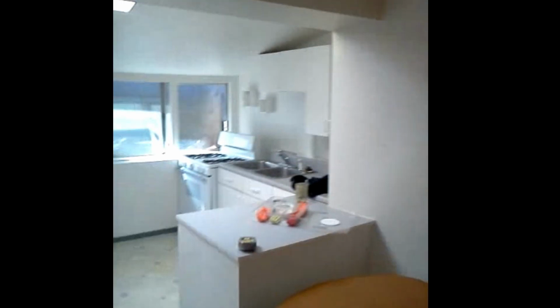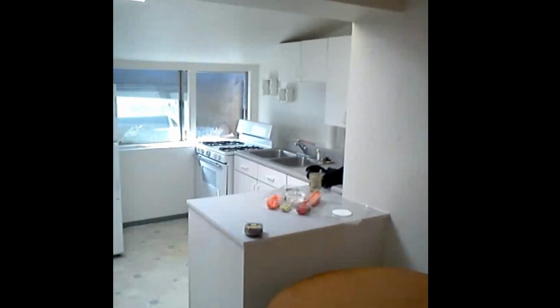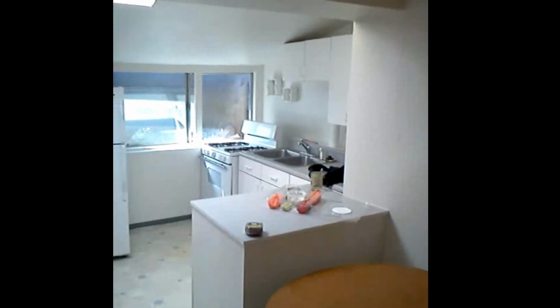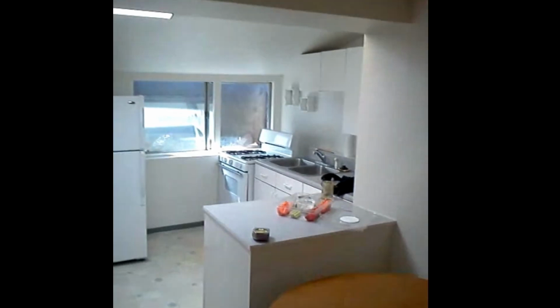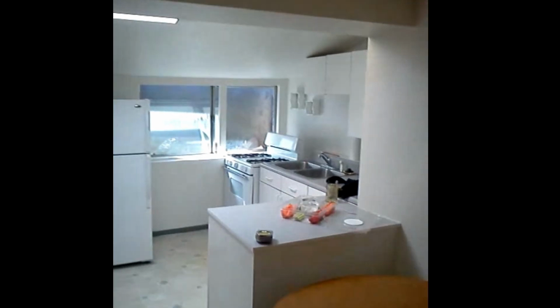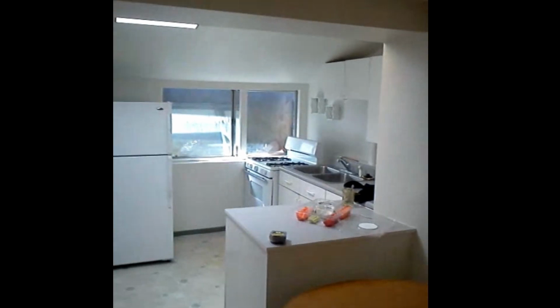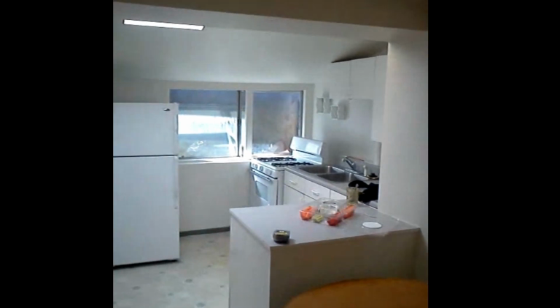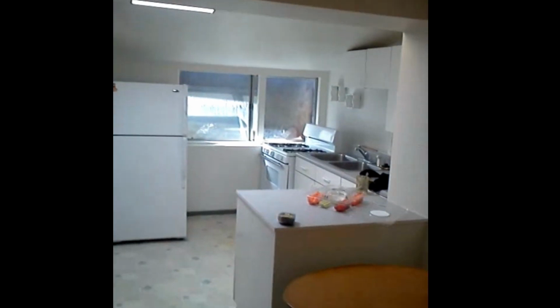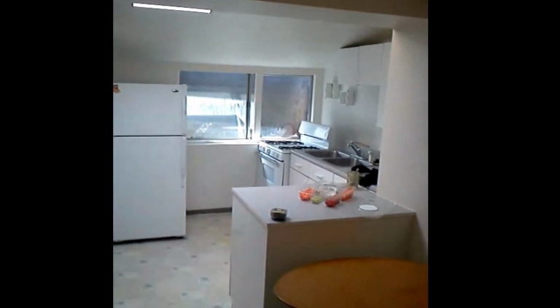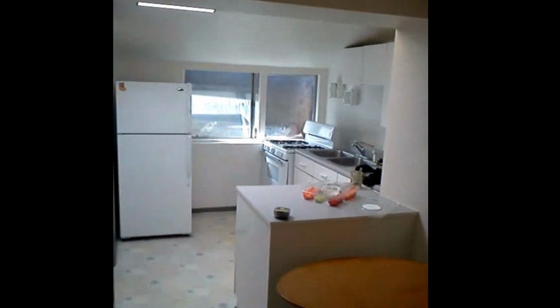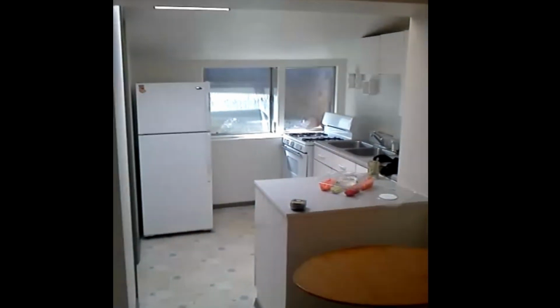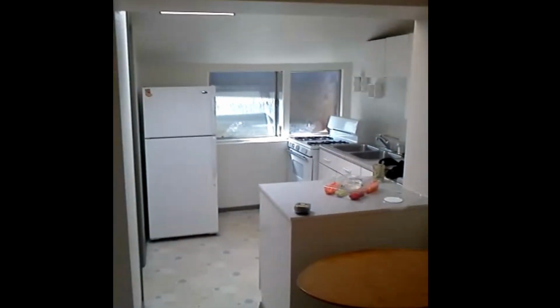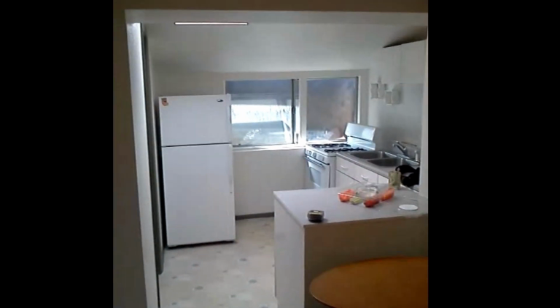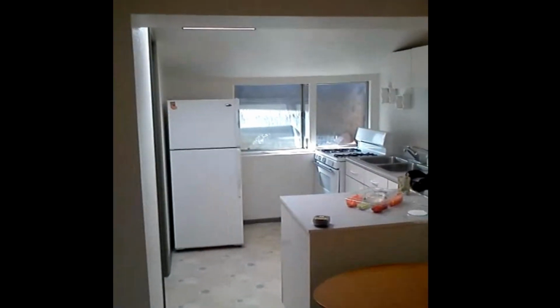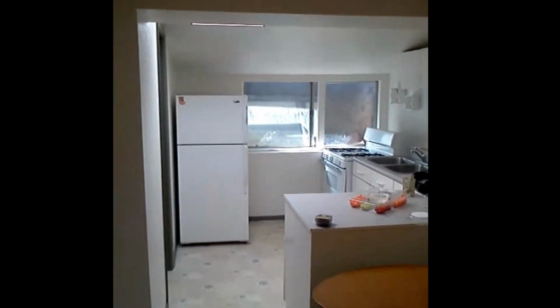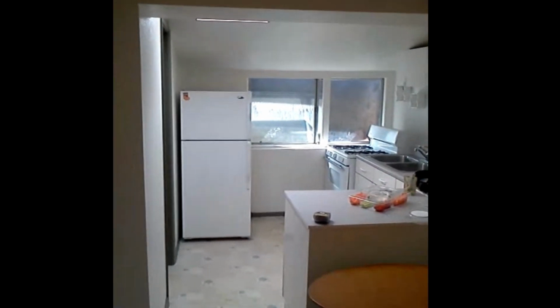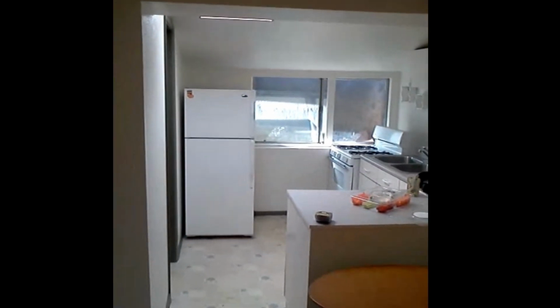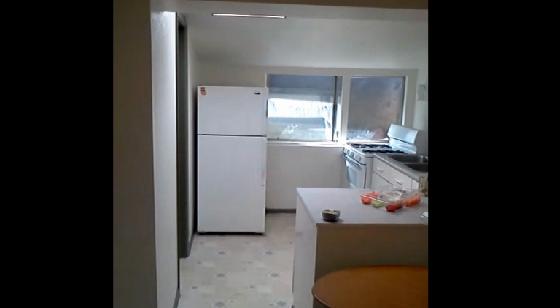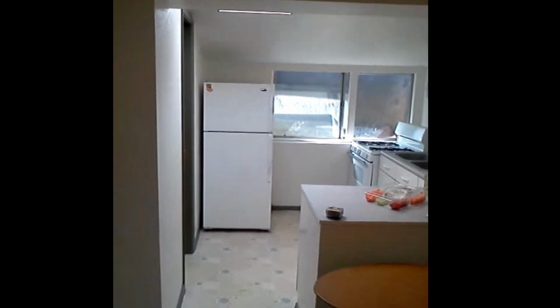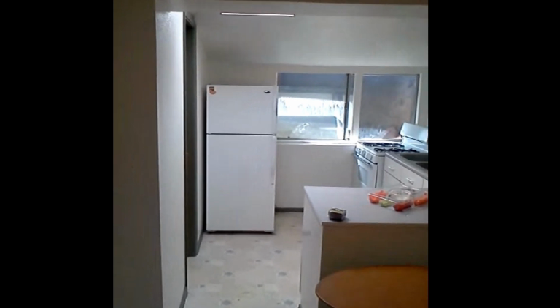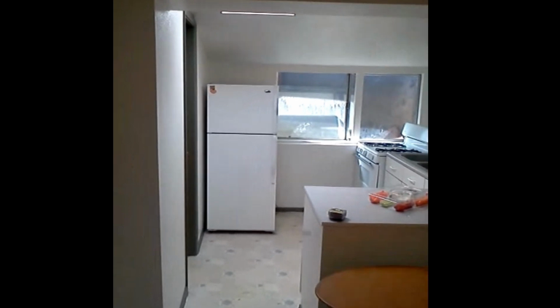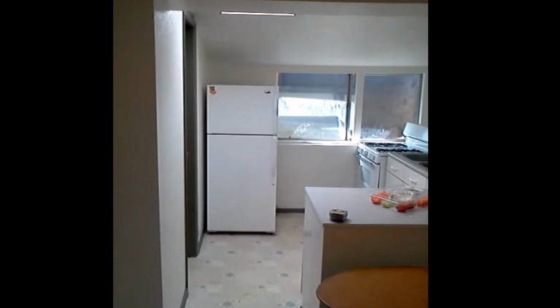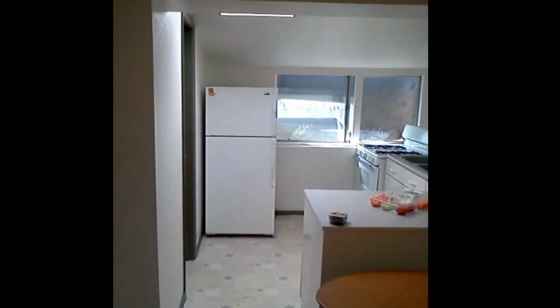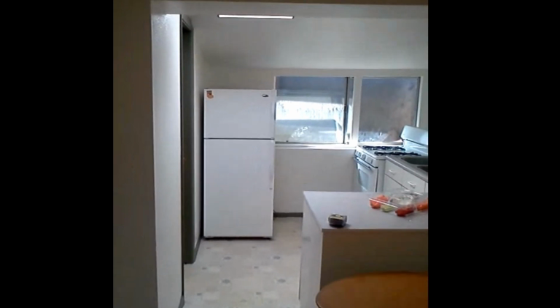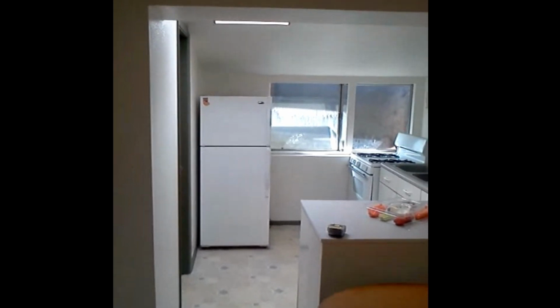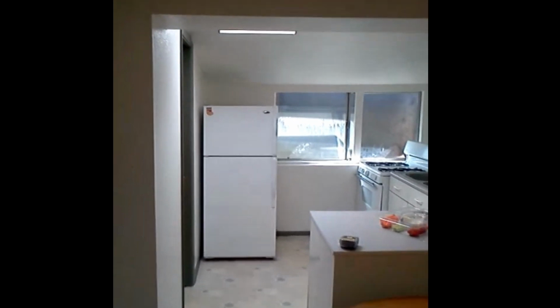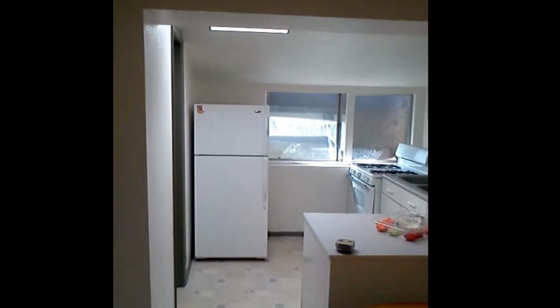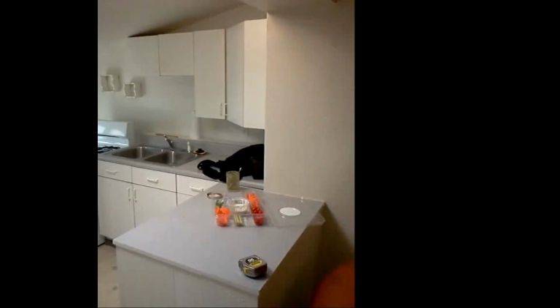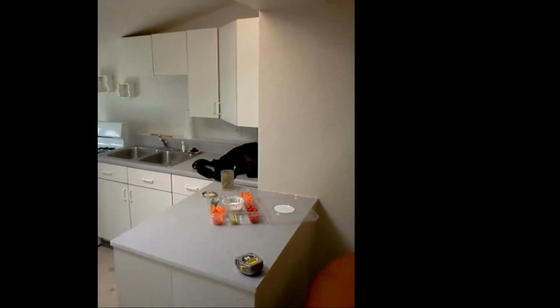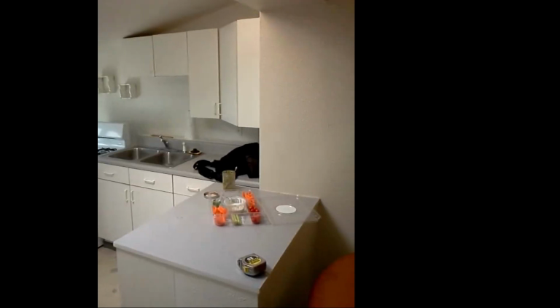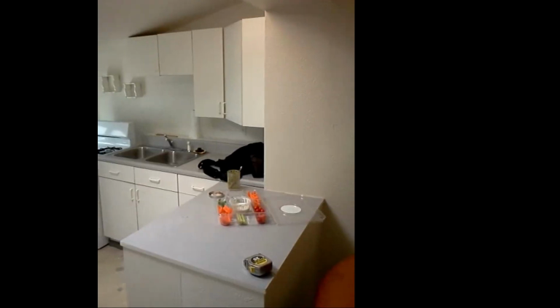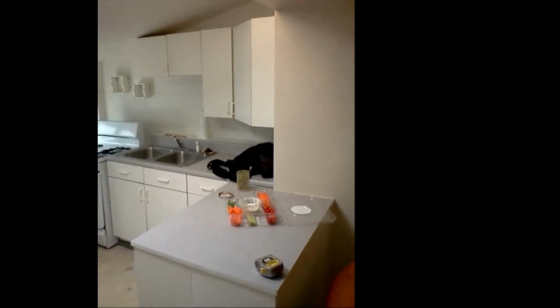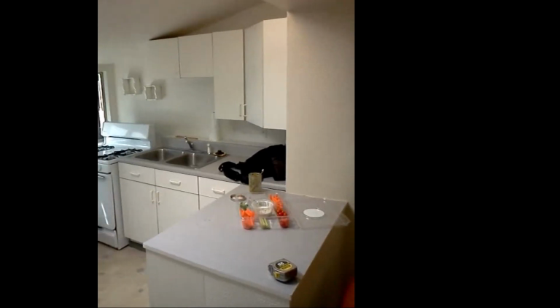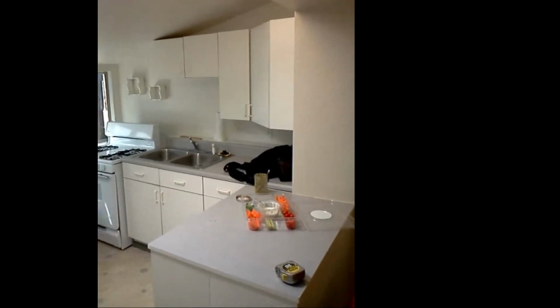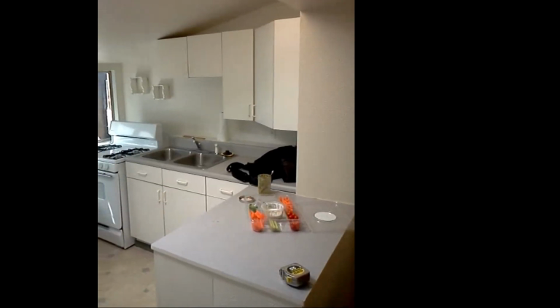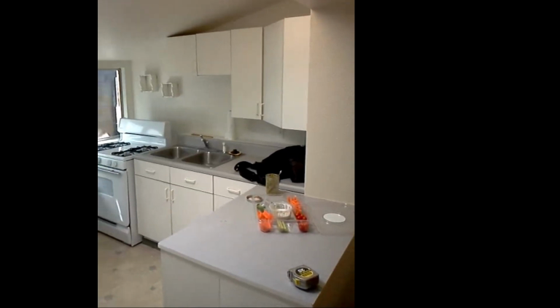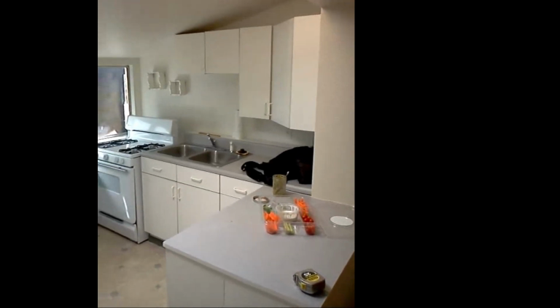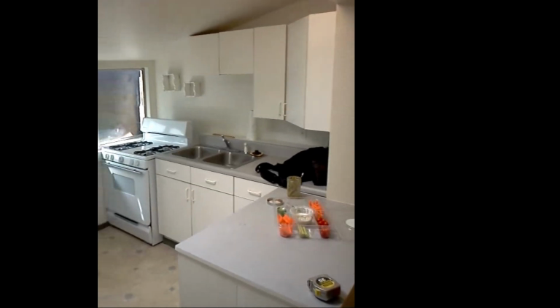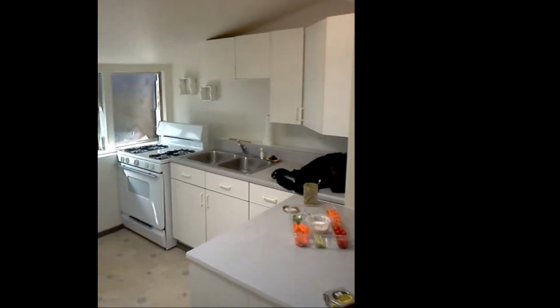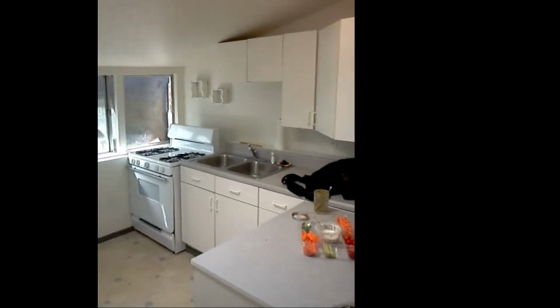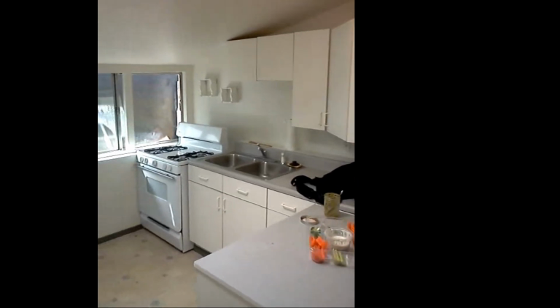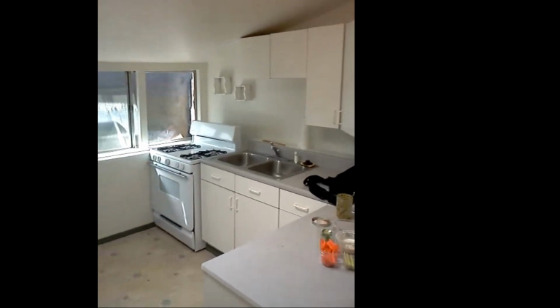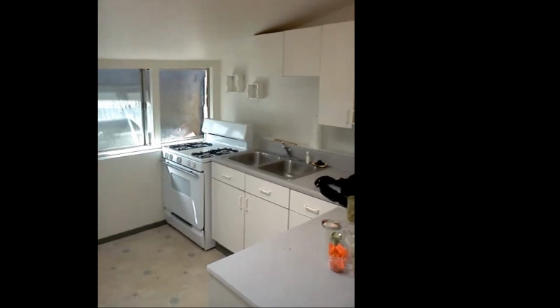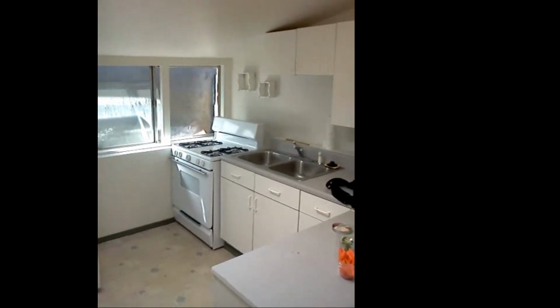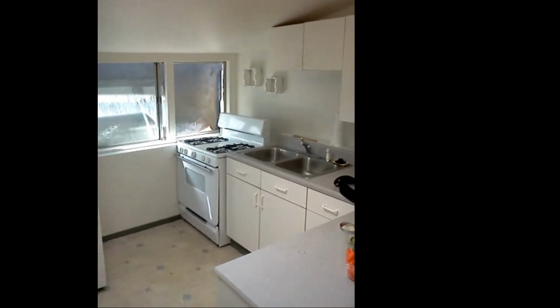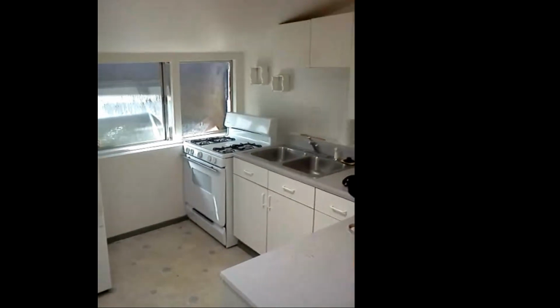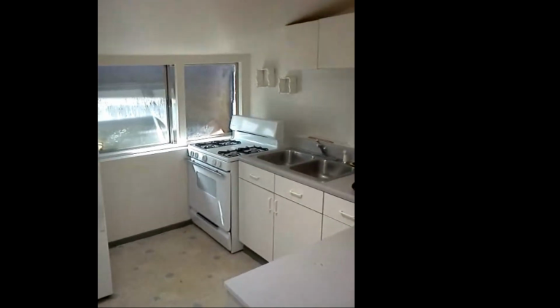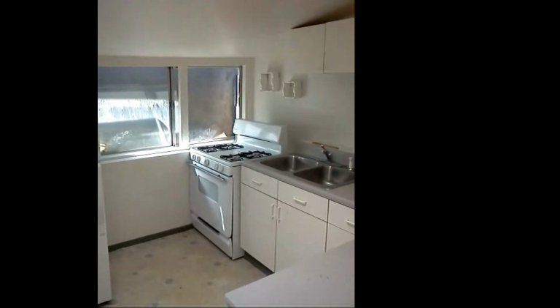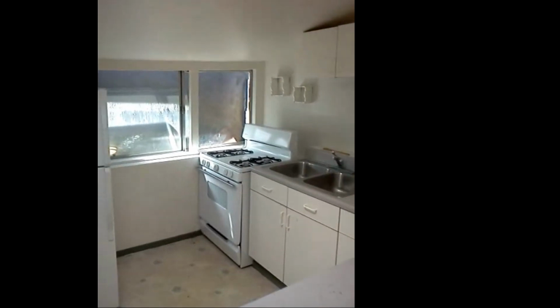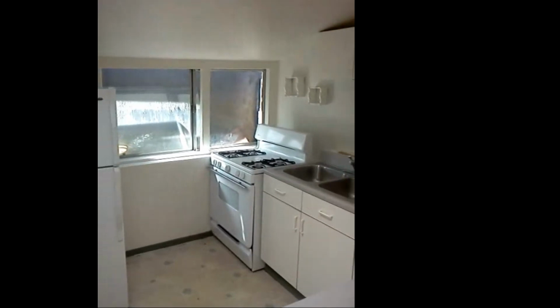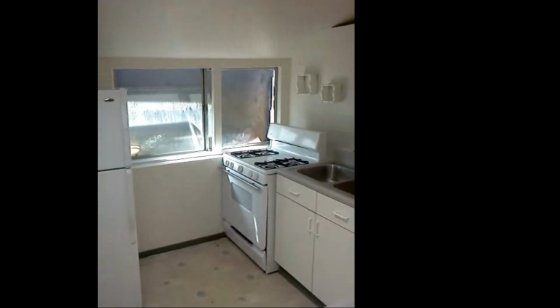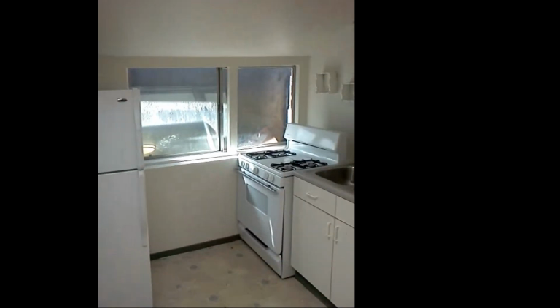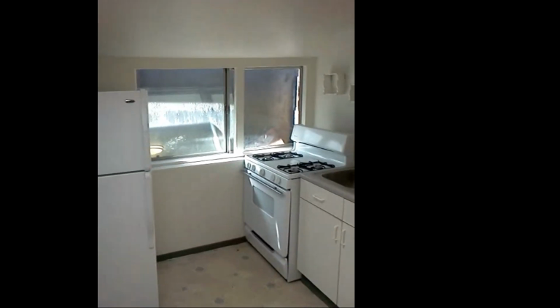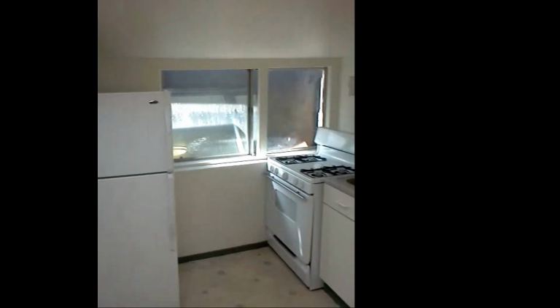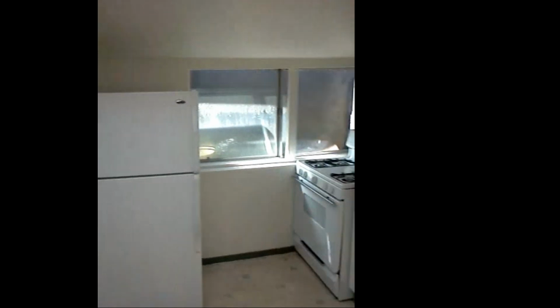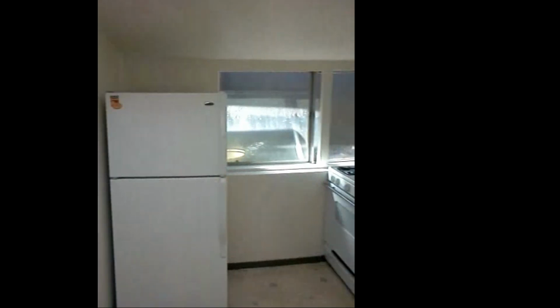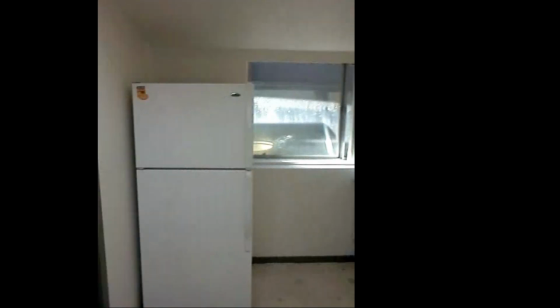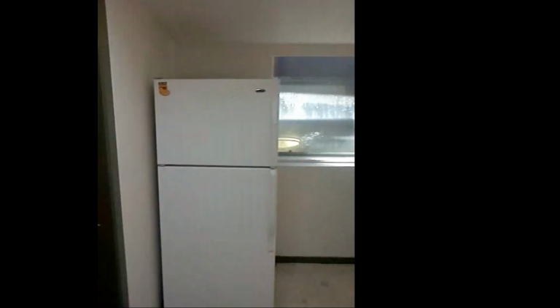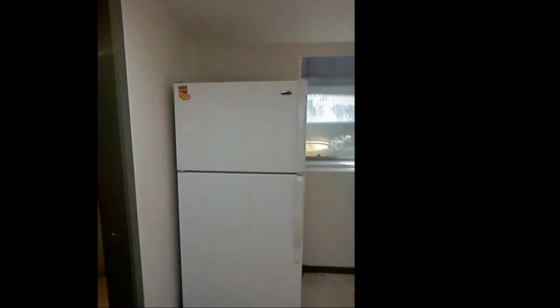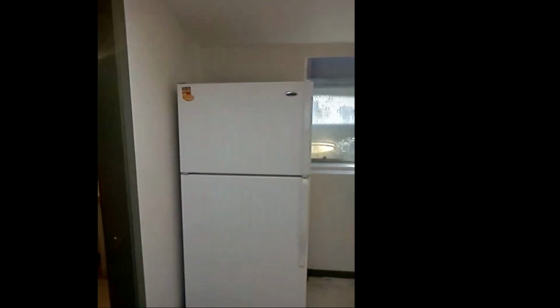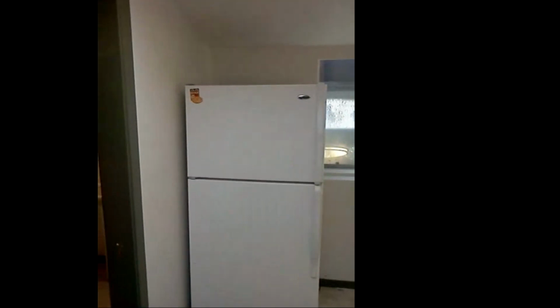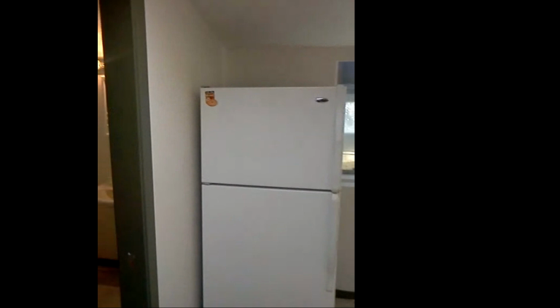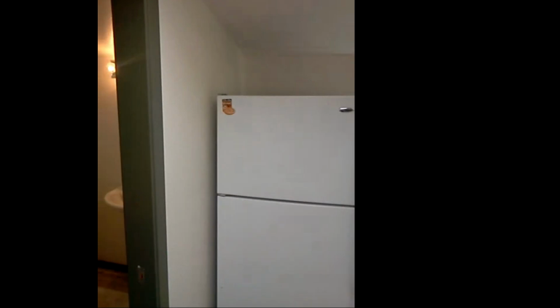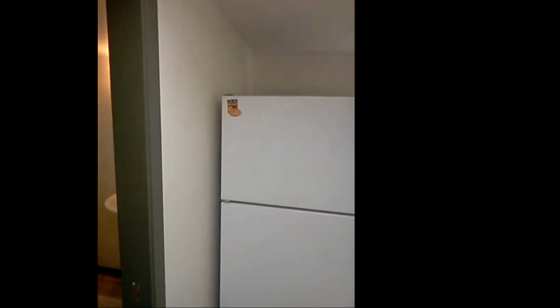There's the kitchen. It's also a 10 by 10 with cabinetry, fridge, stove, and whatnot.